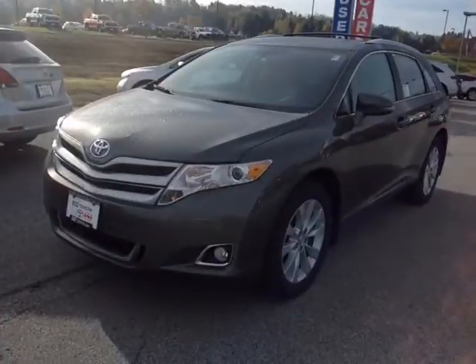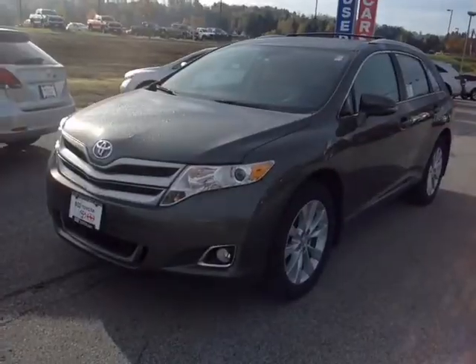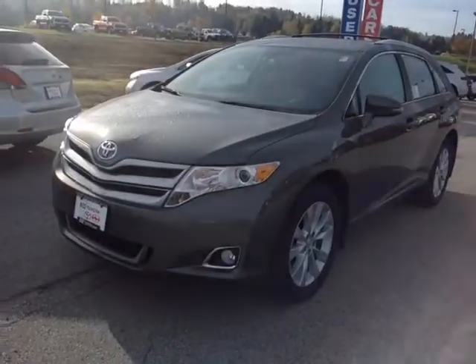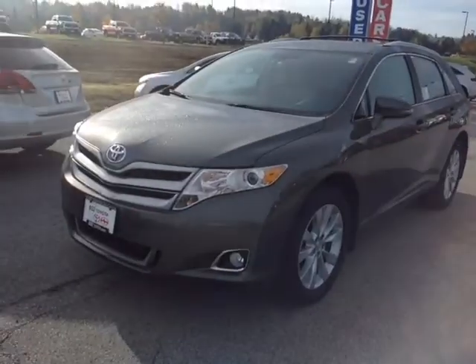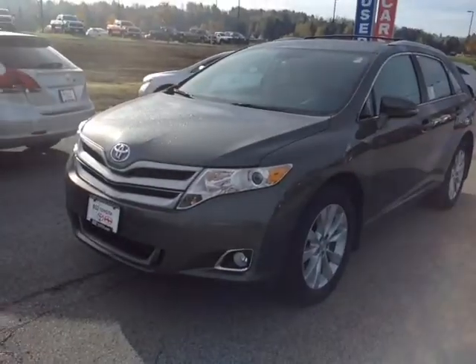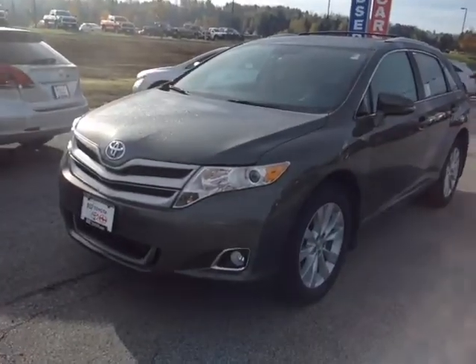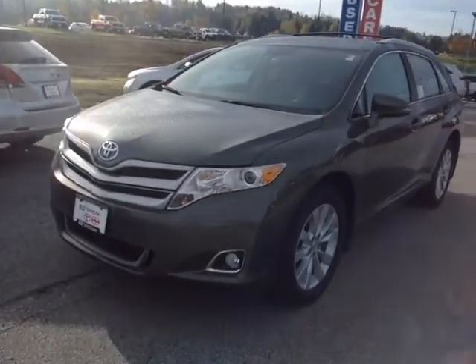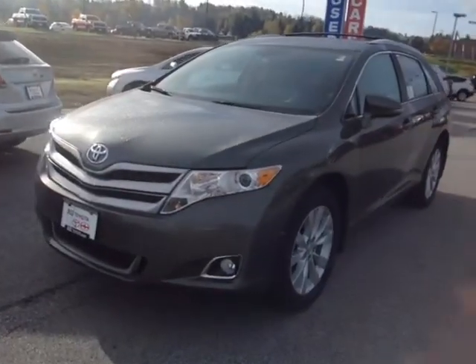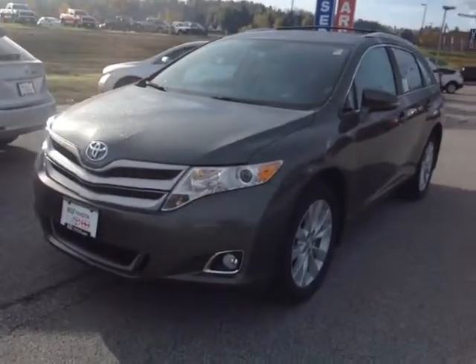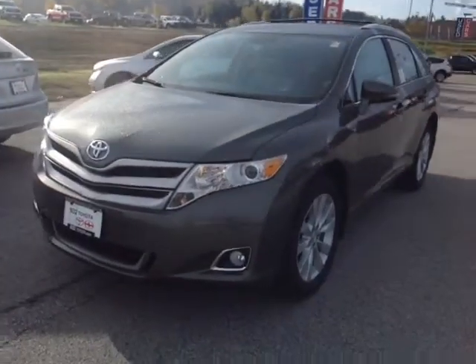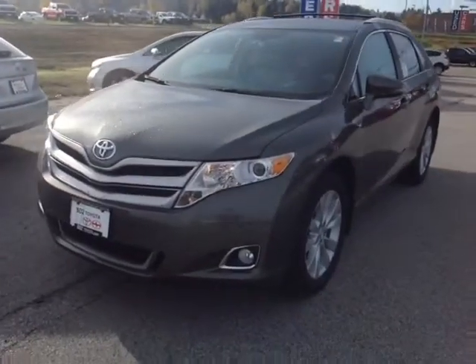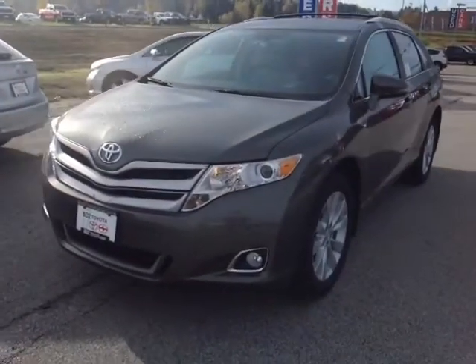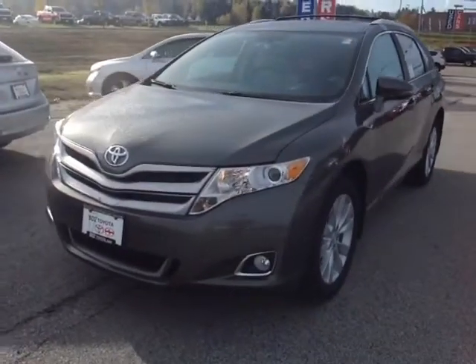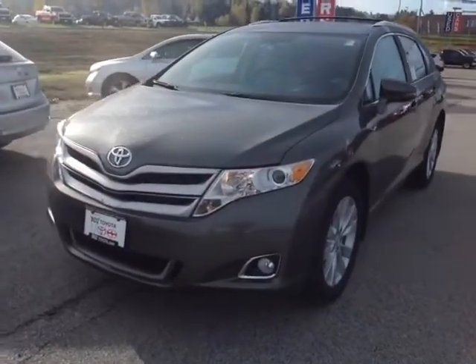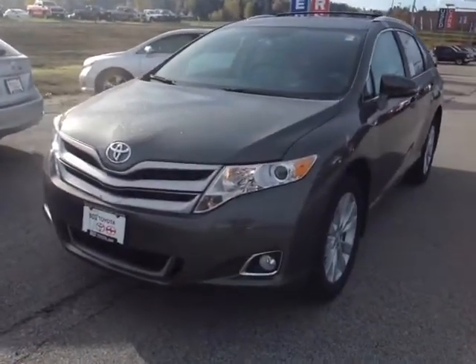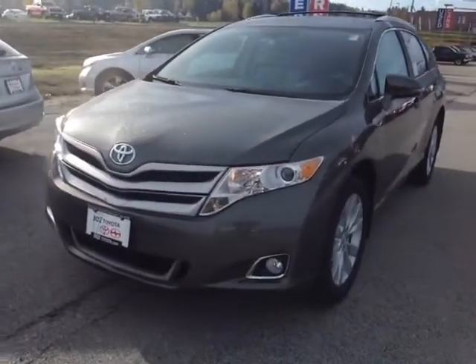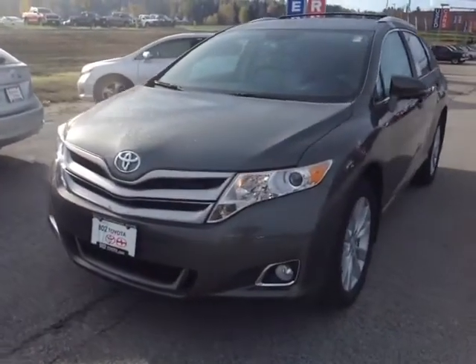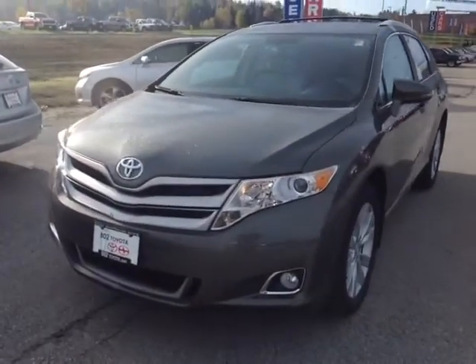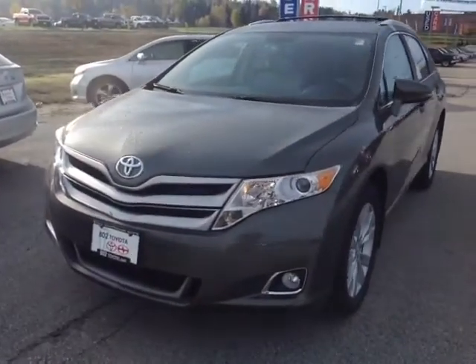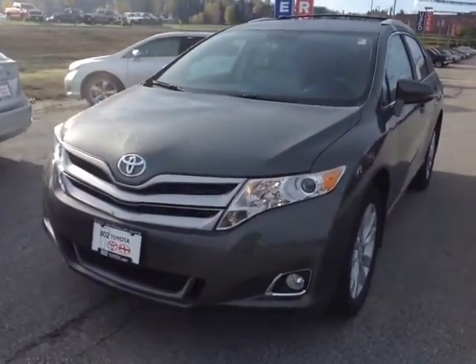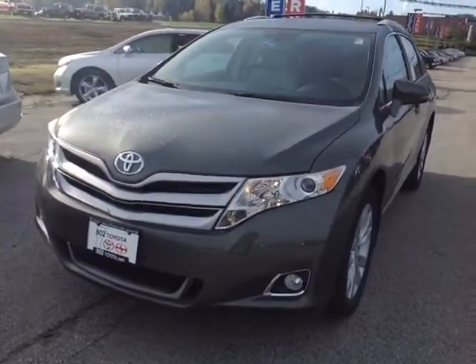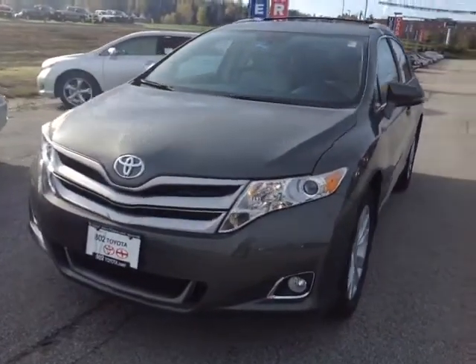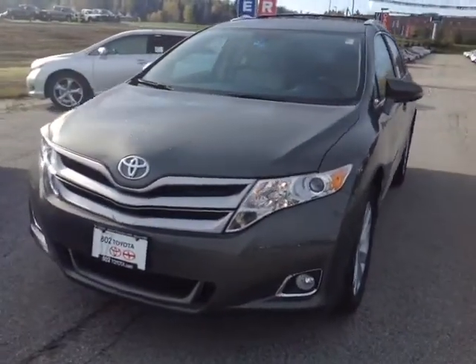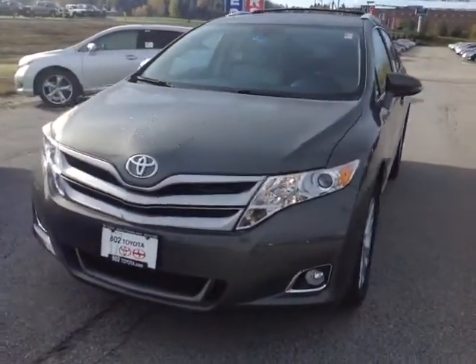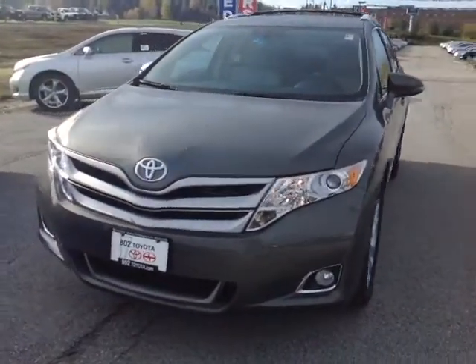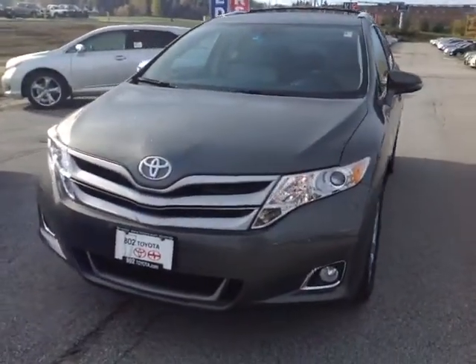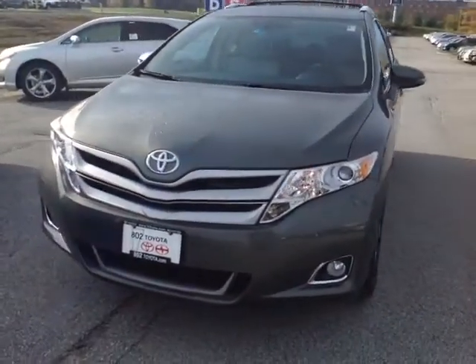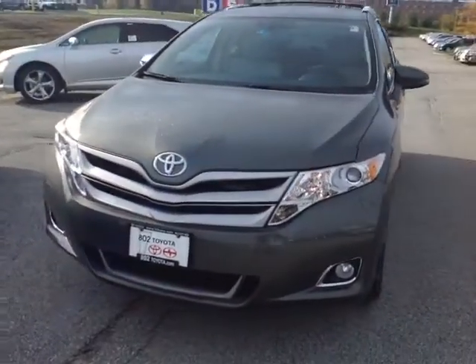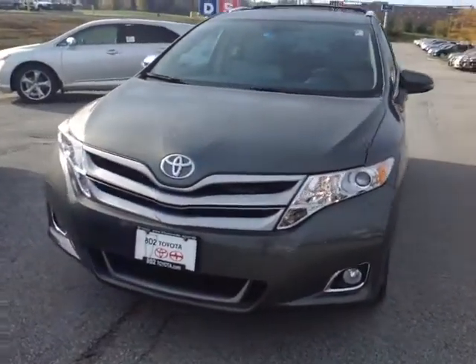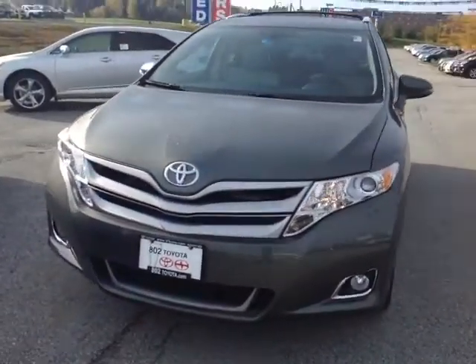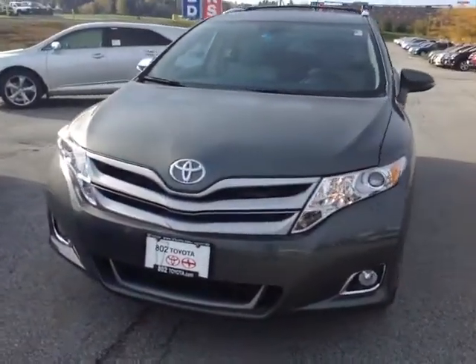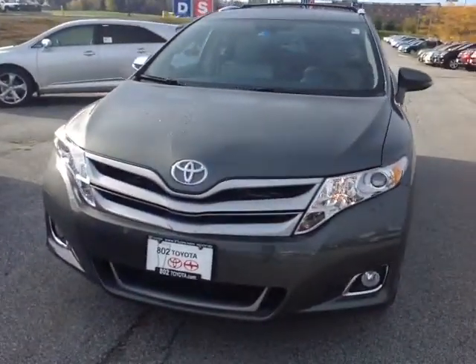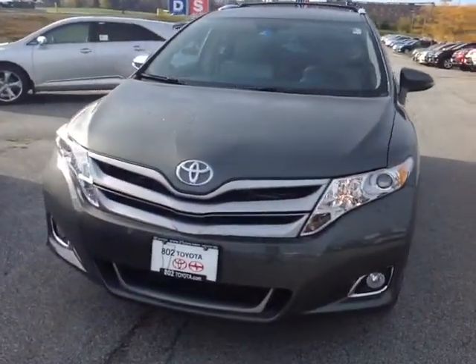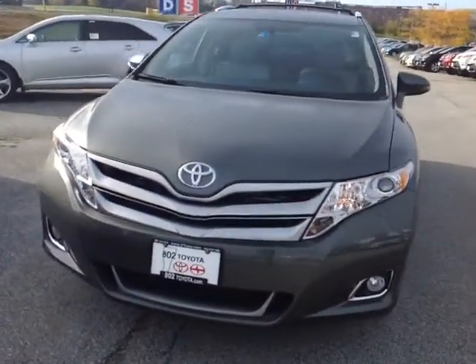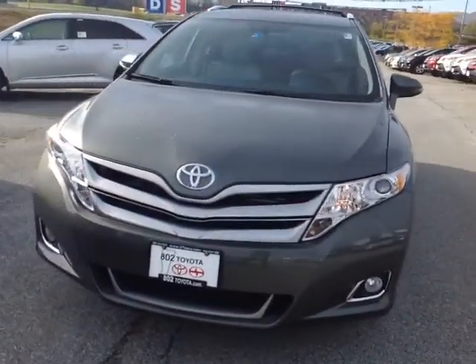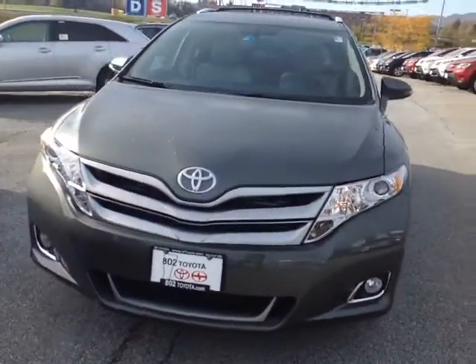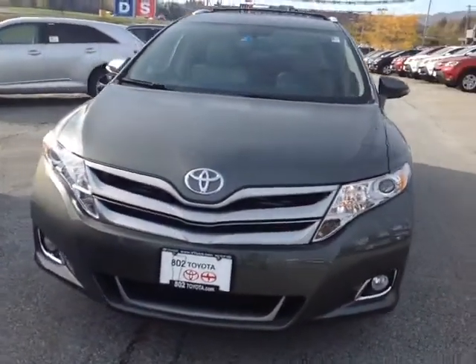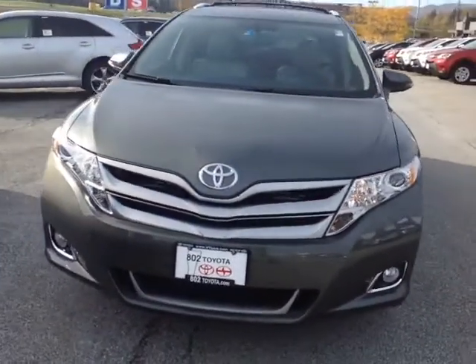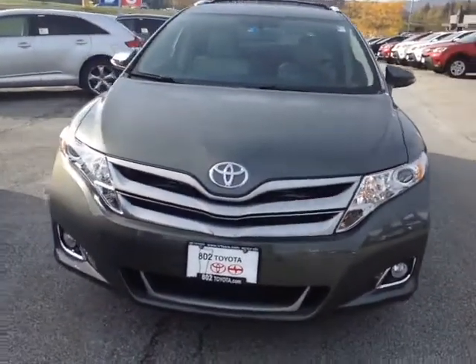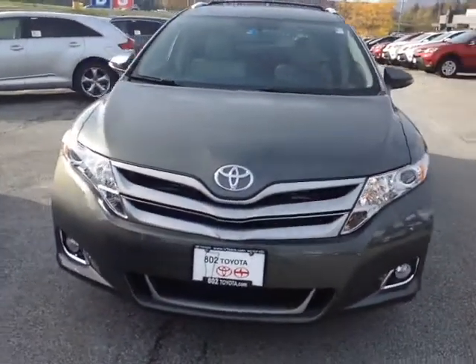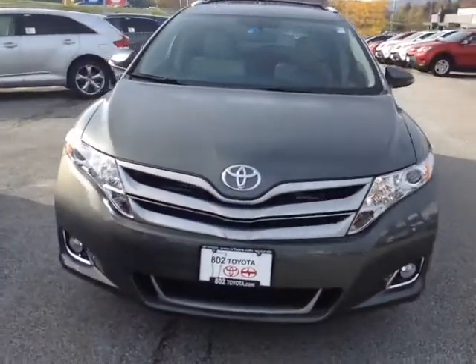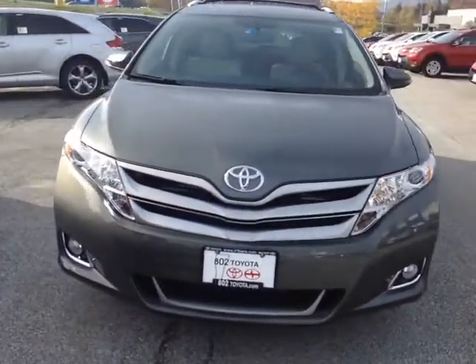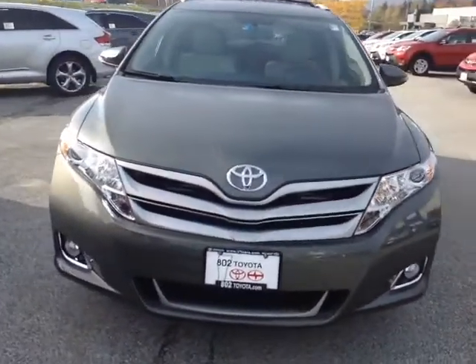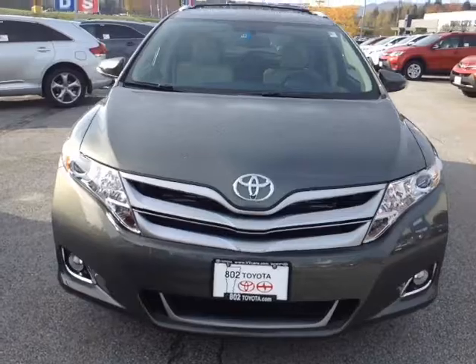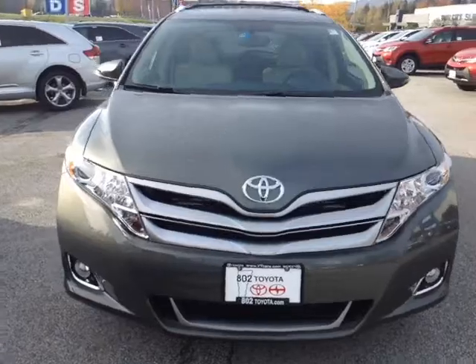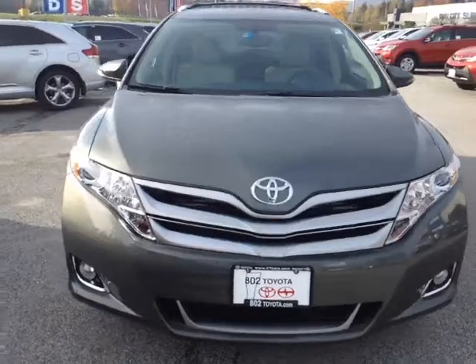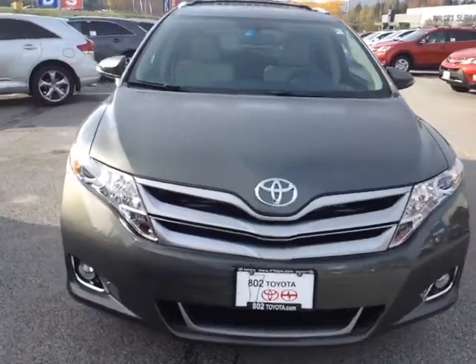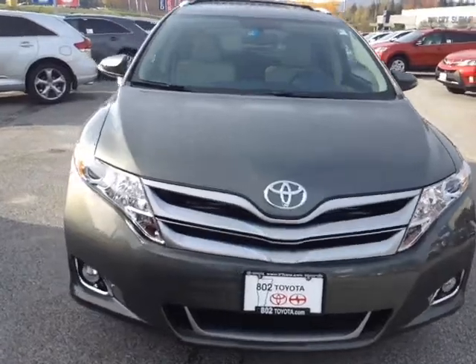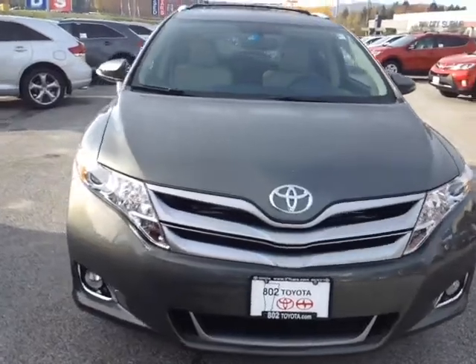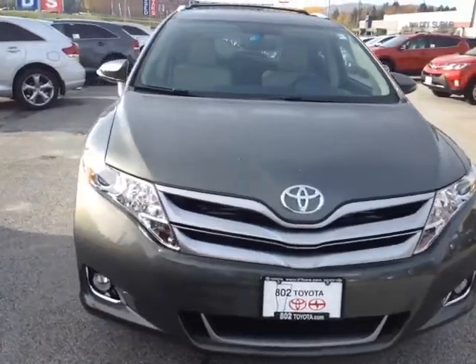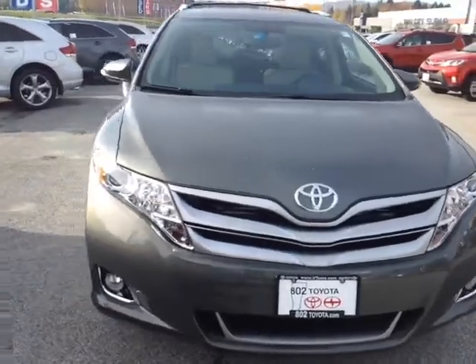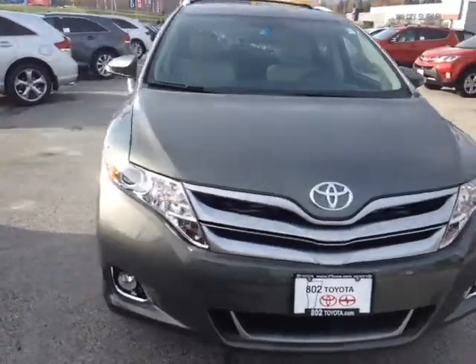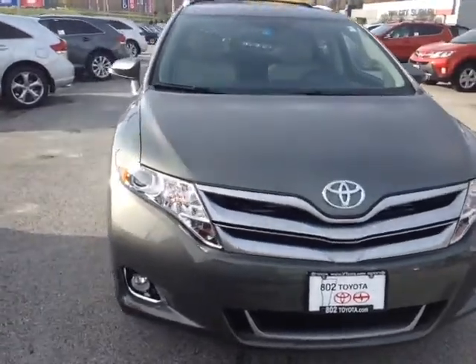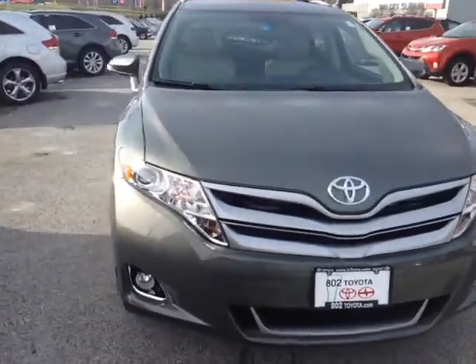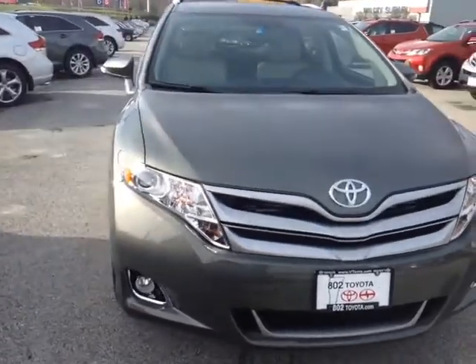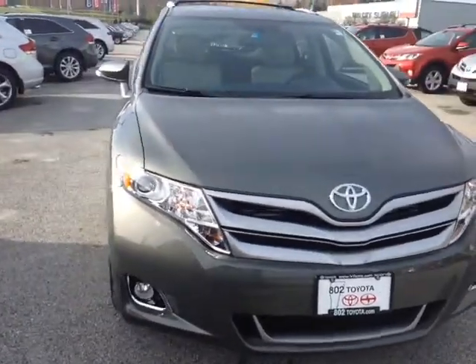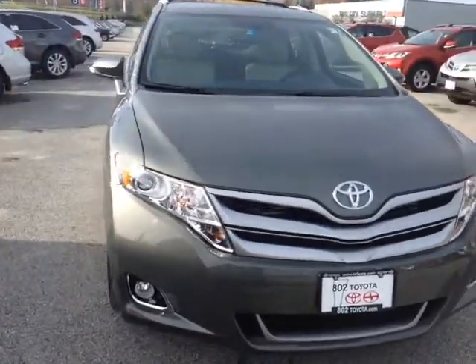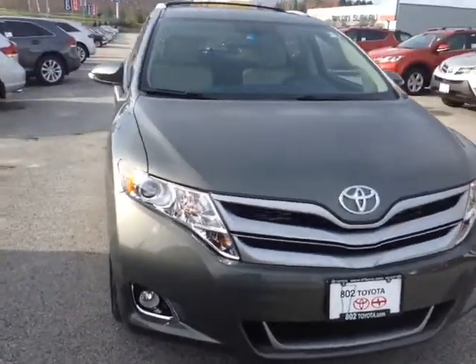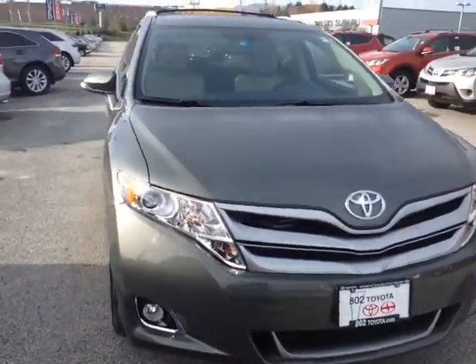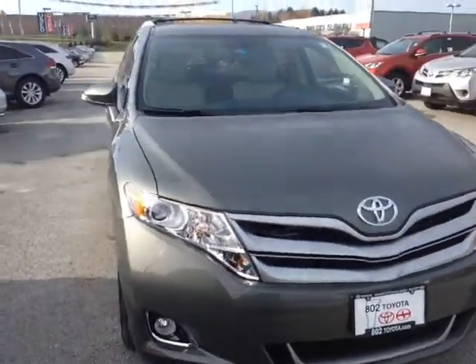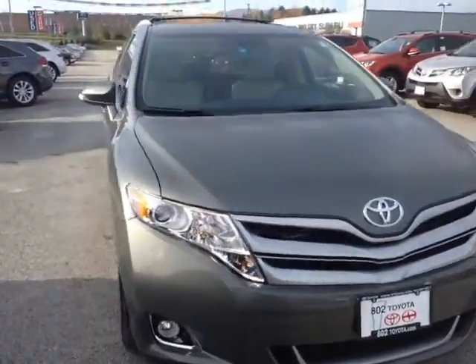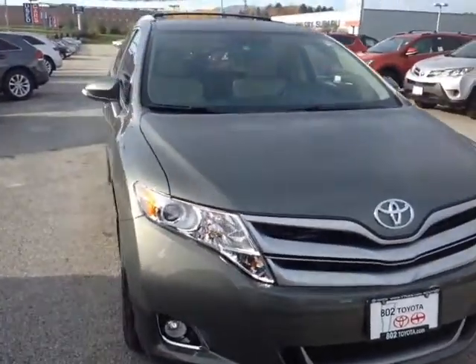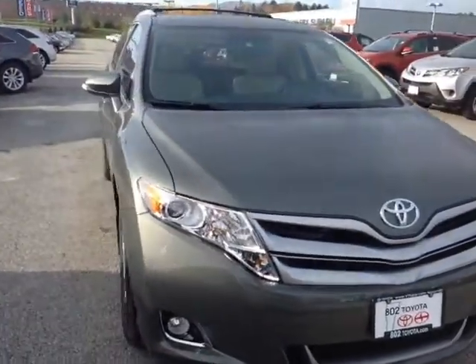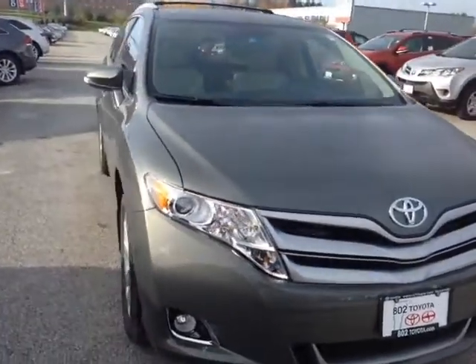So here it is, Bill. This is a brand new 2014 Toyota Venza LE all-wheel drive, cypress pearl in color.